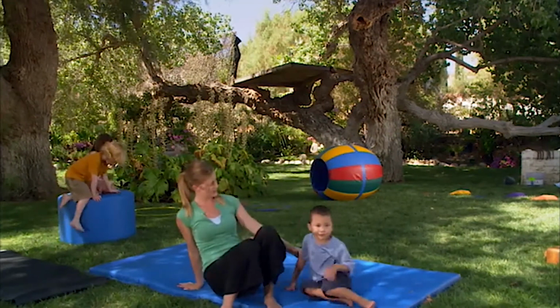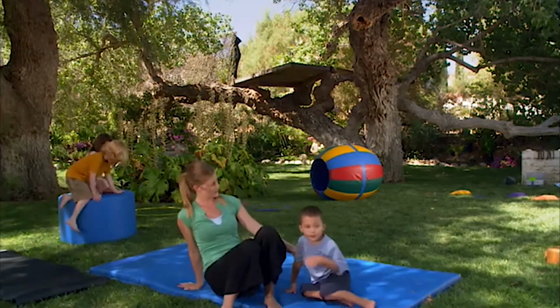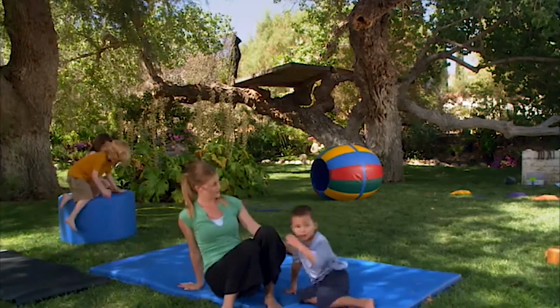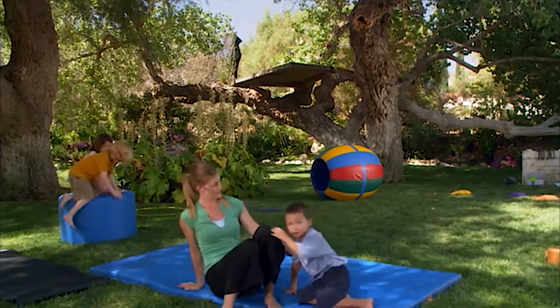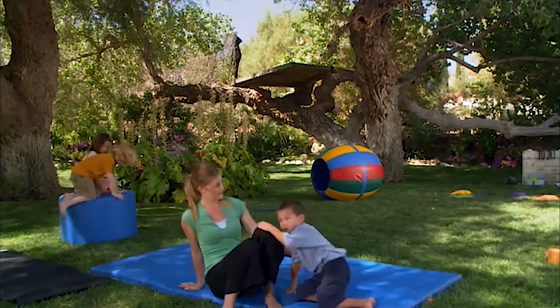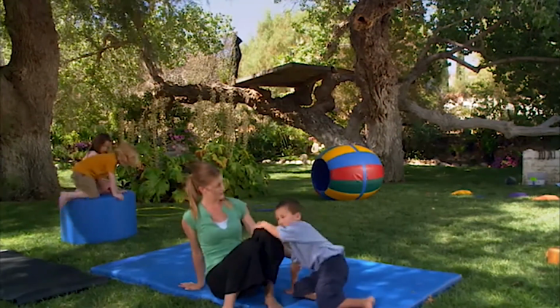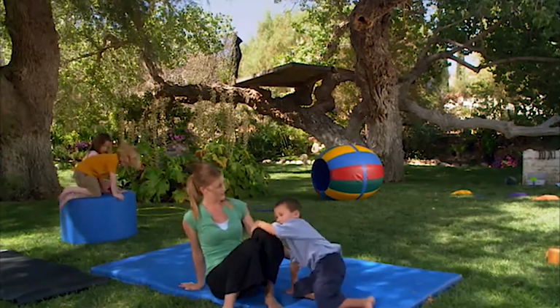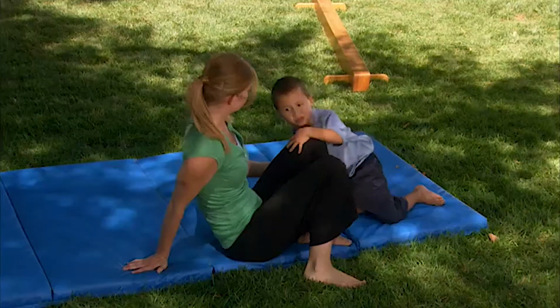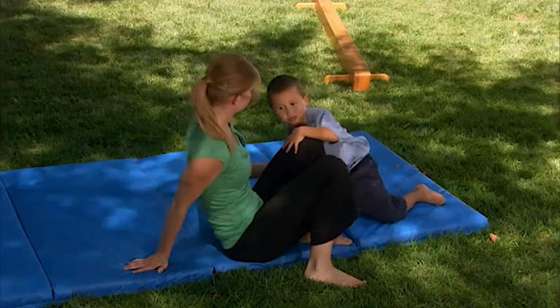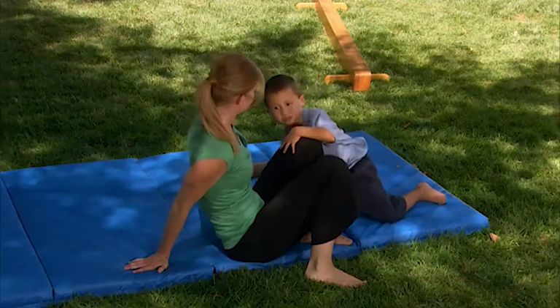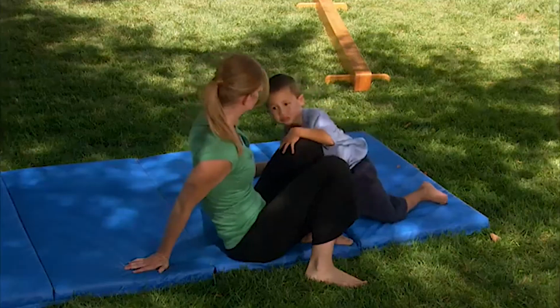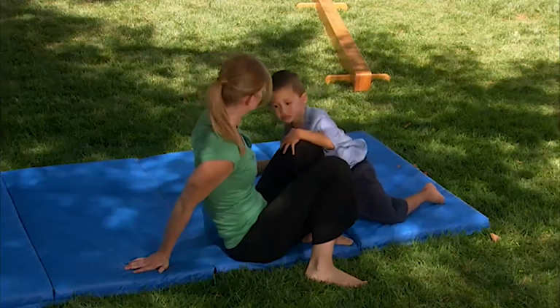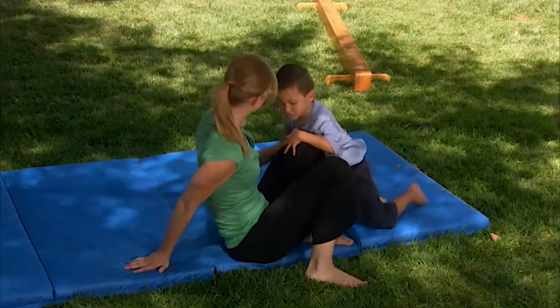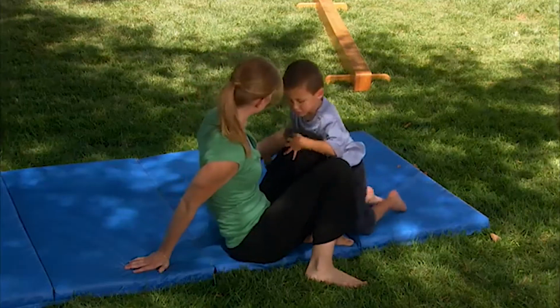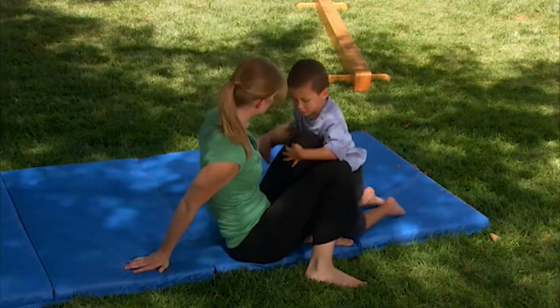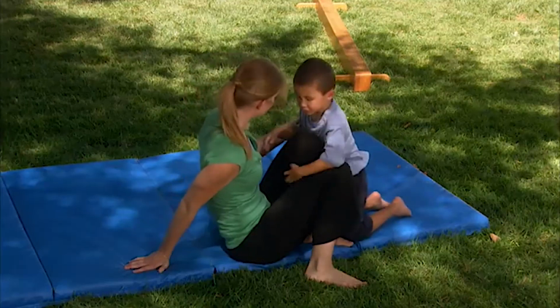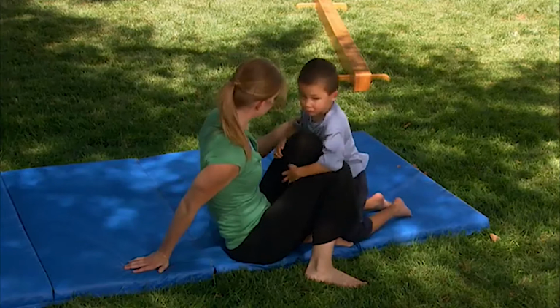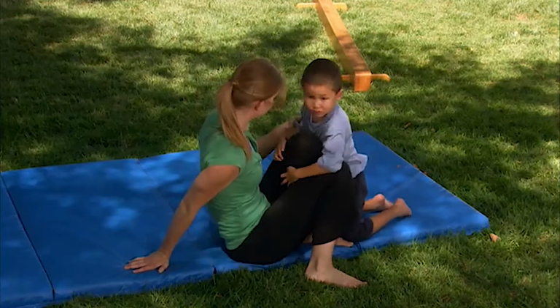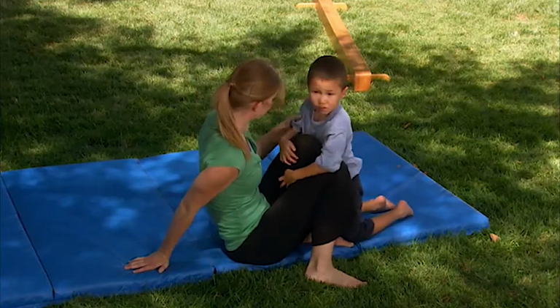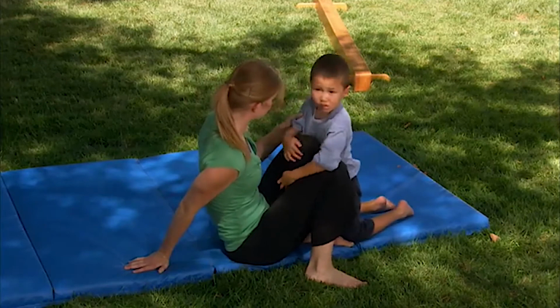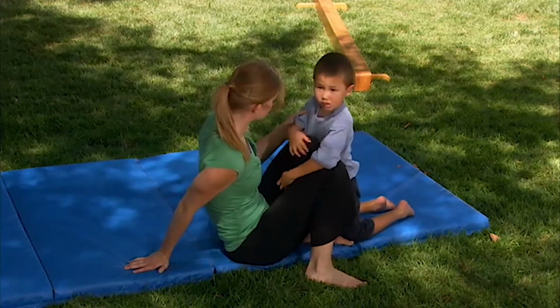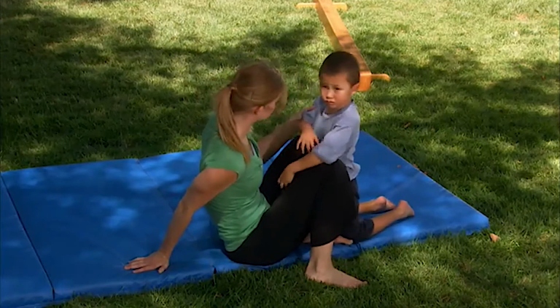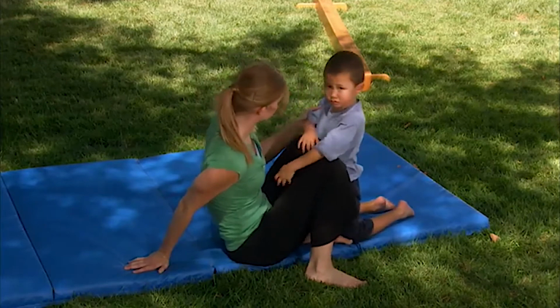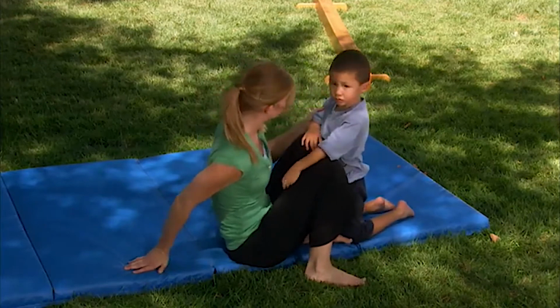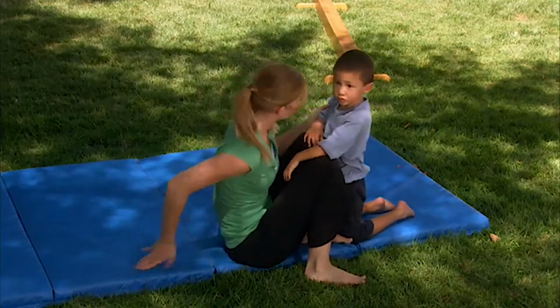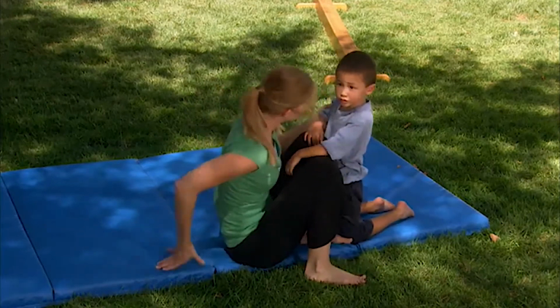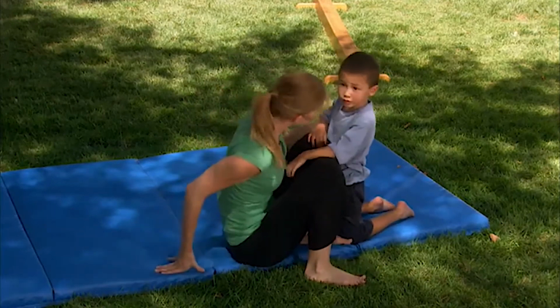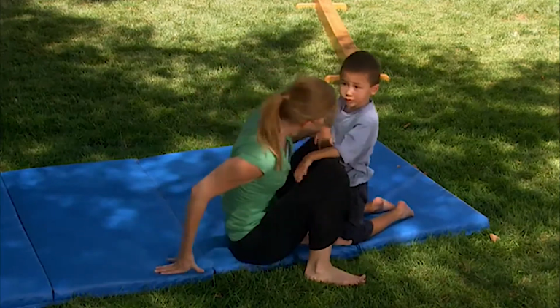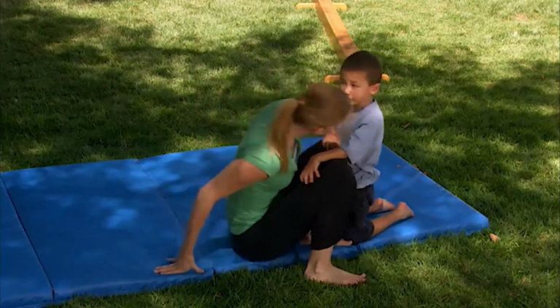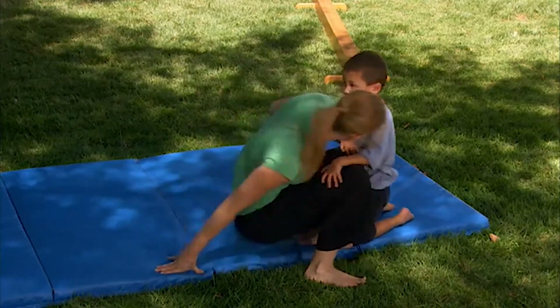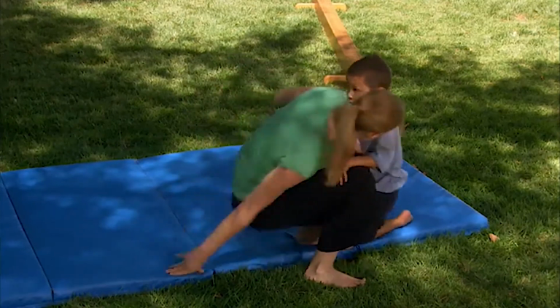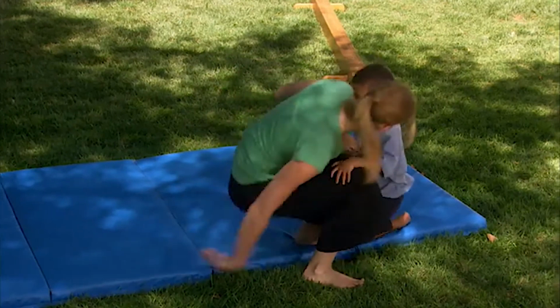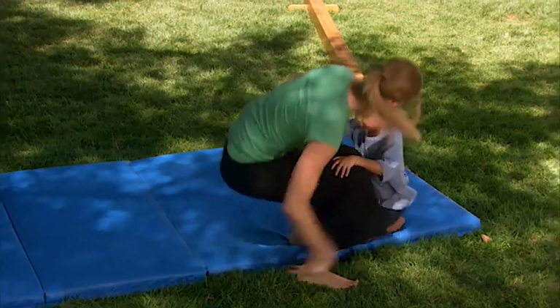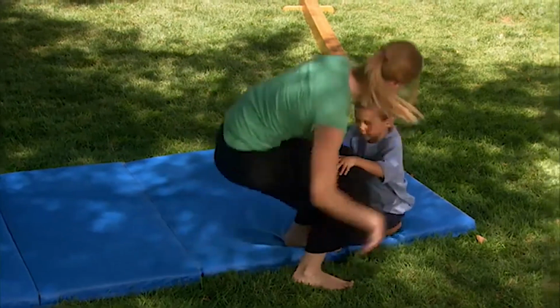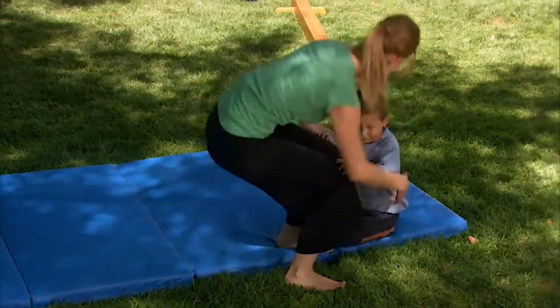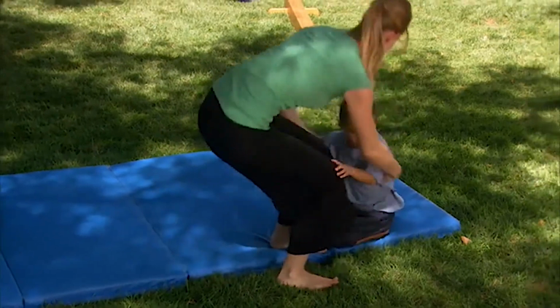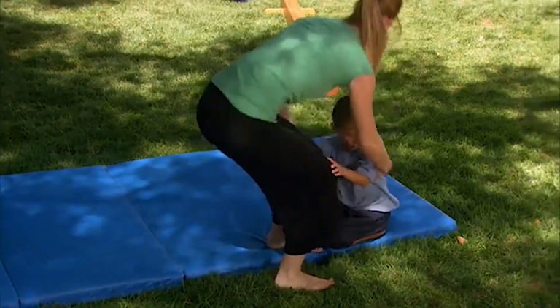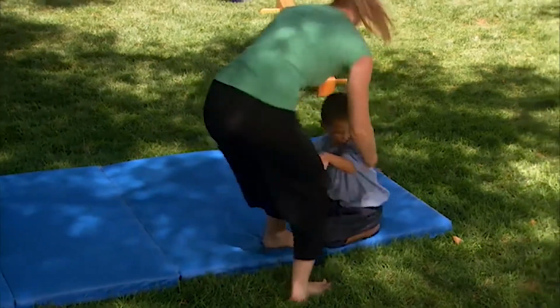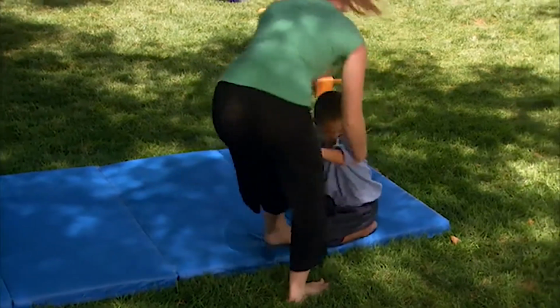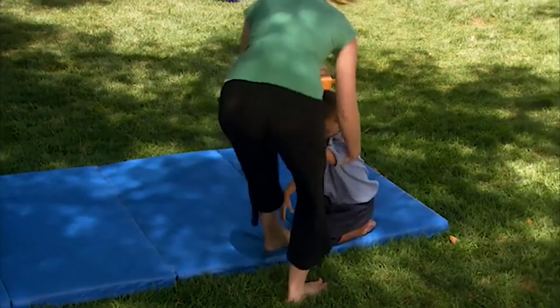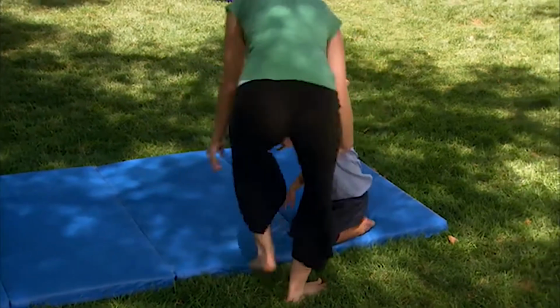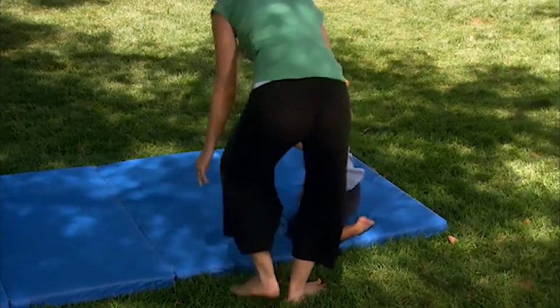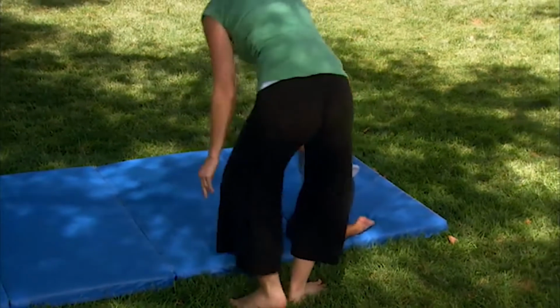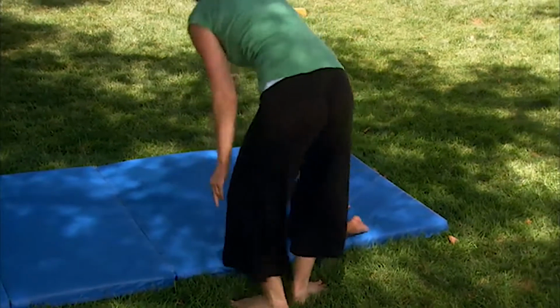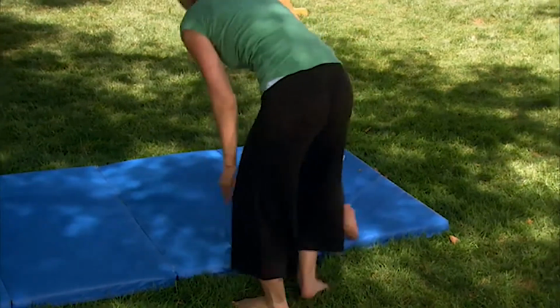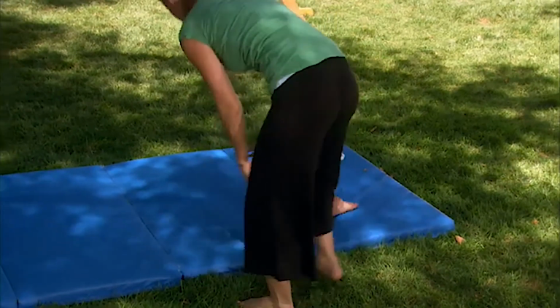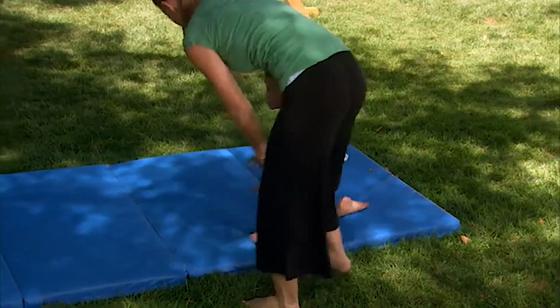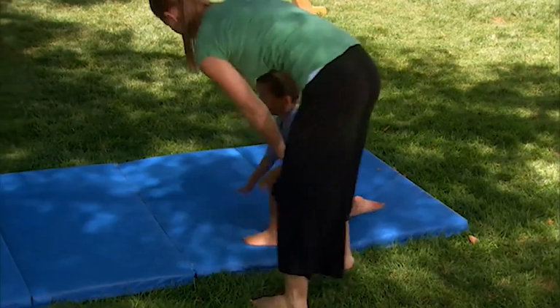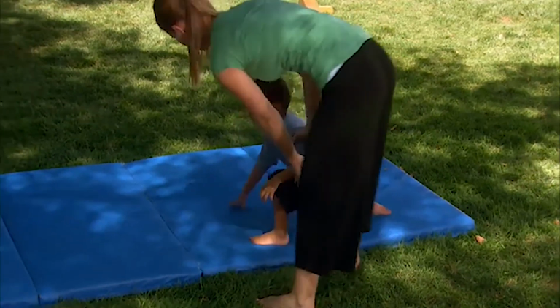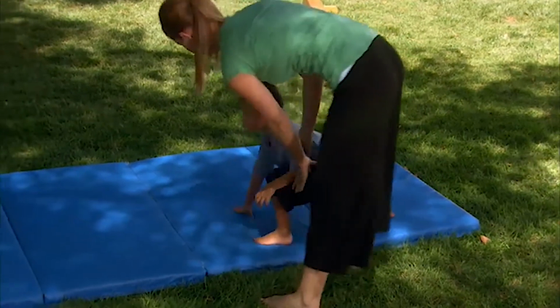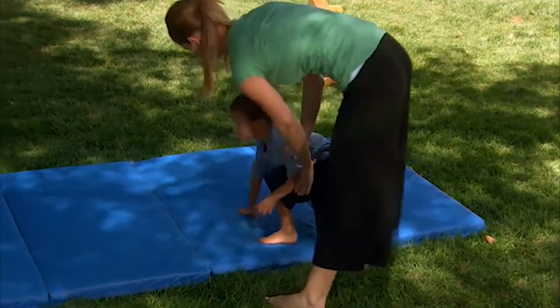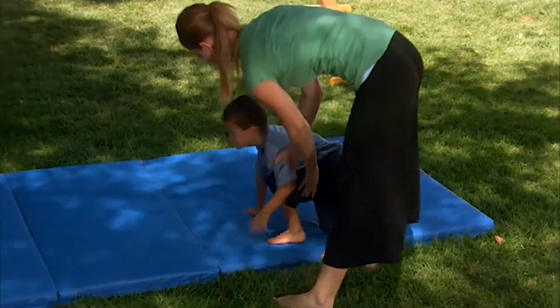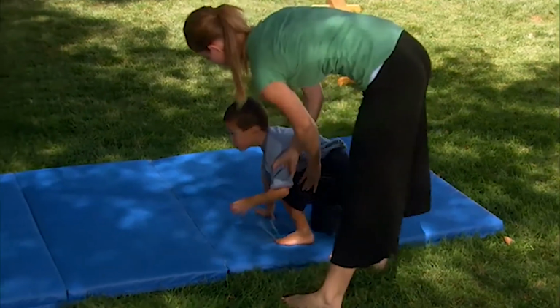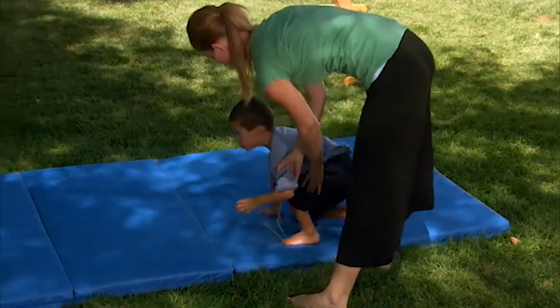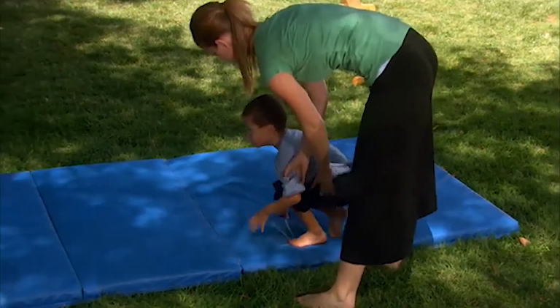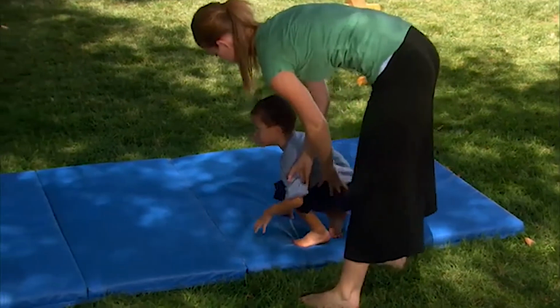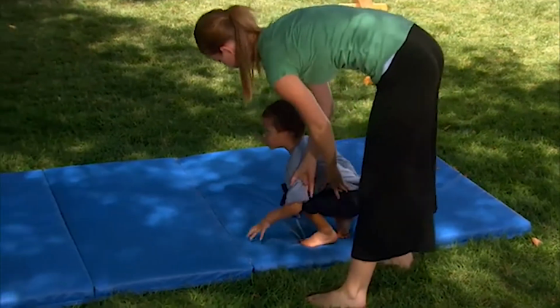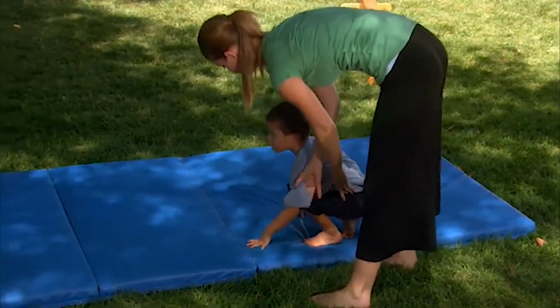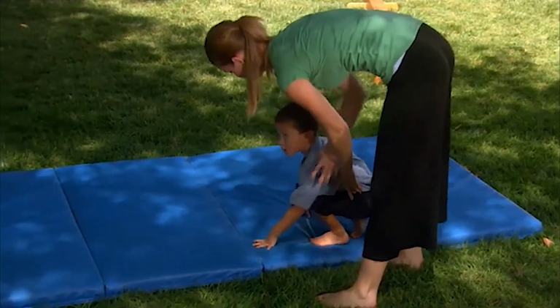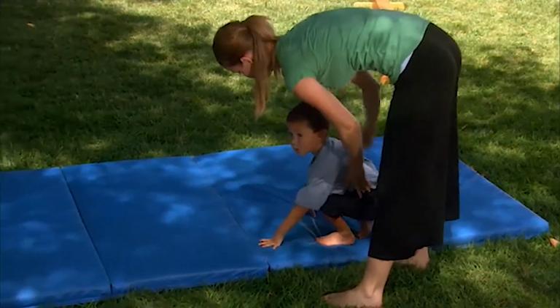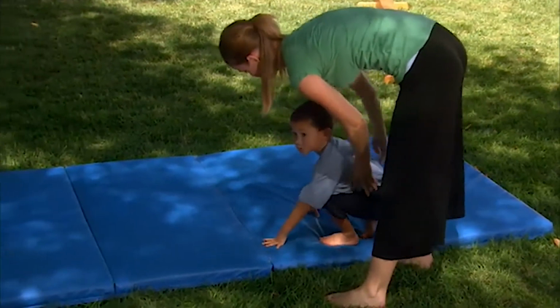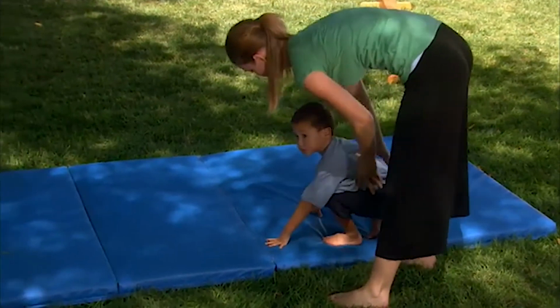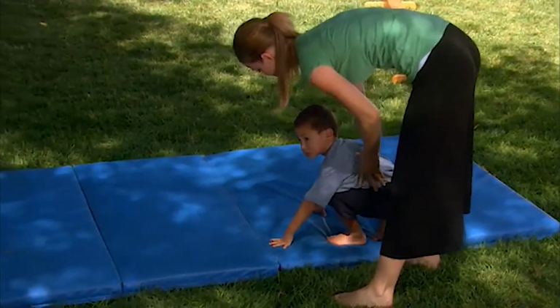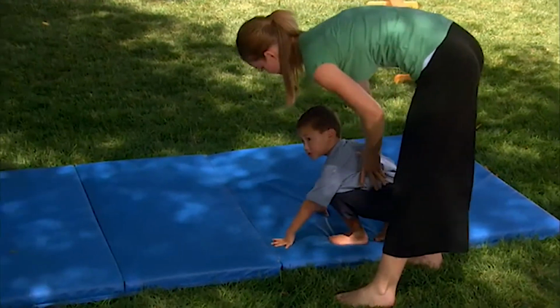Tyler has a difficult time motor planning the crab walk position, so we move to a simpler crawling position.